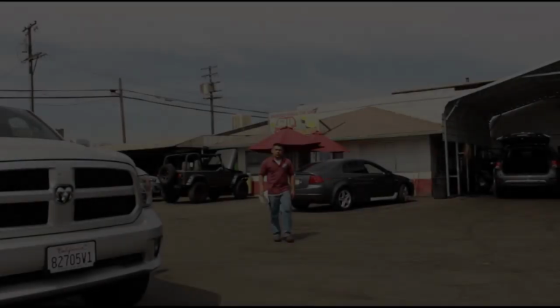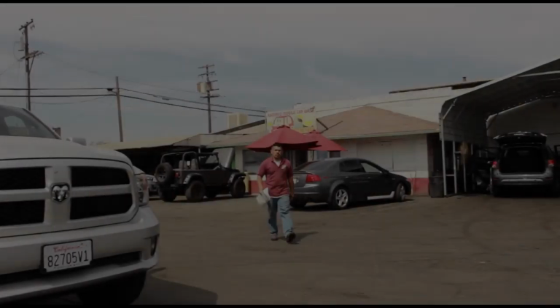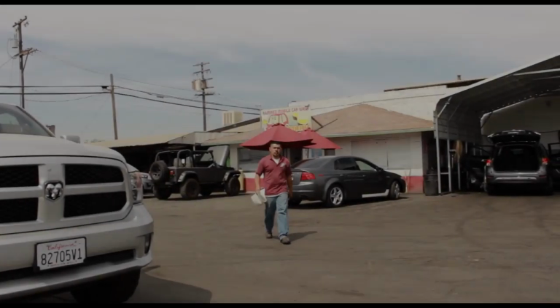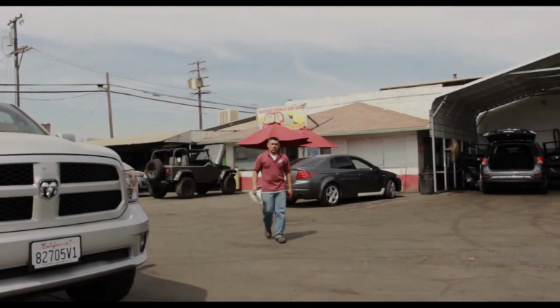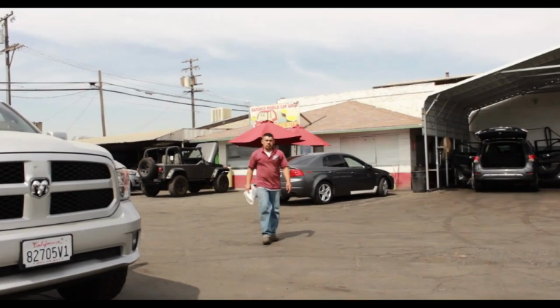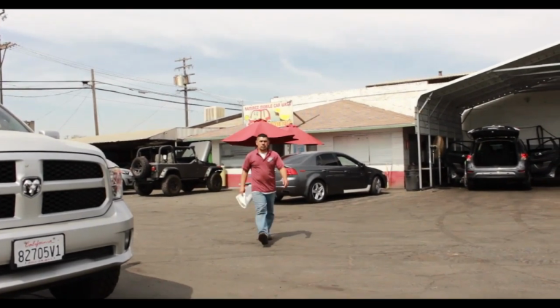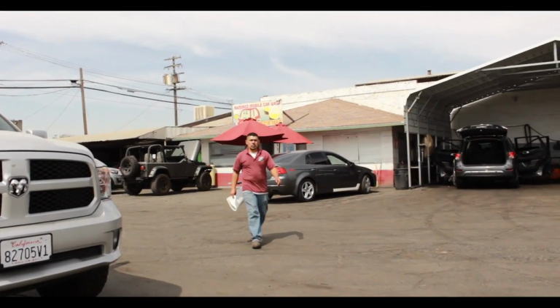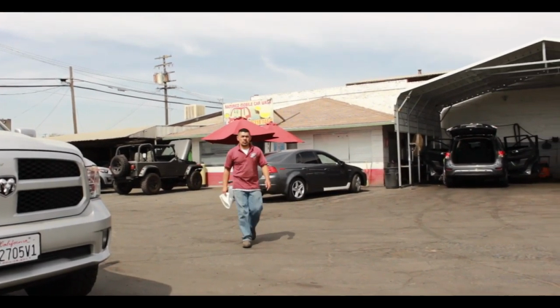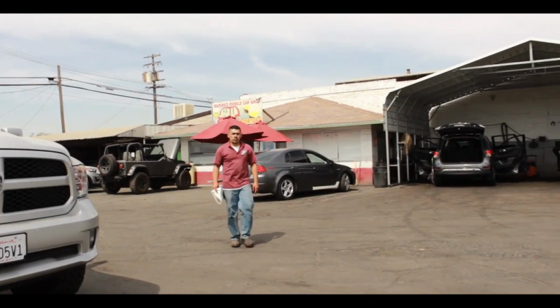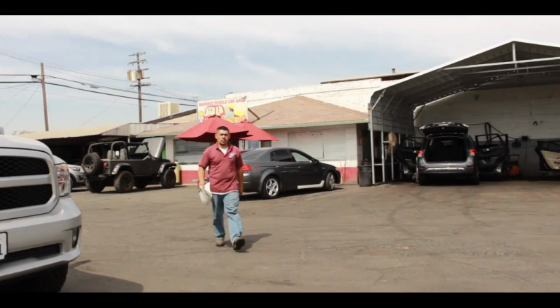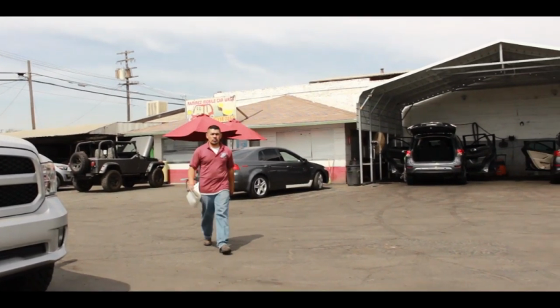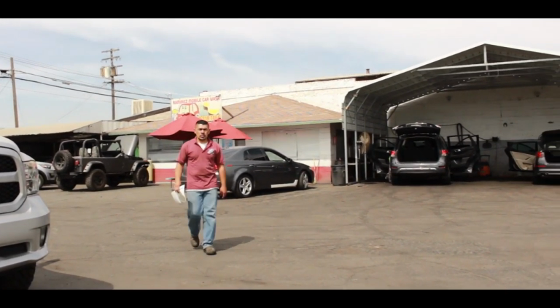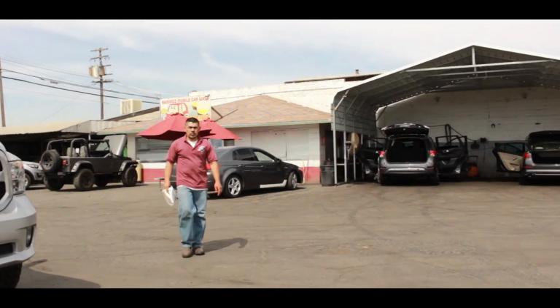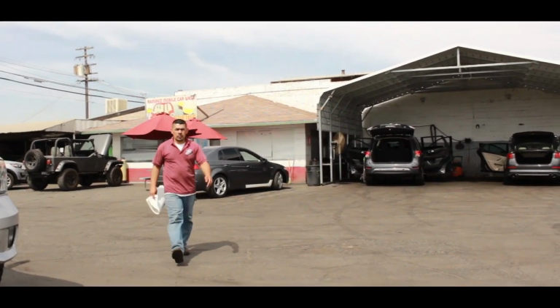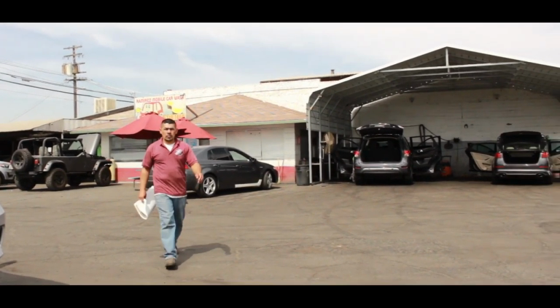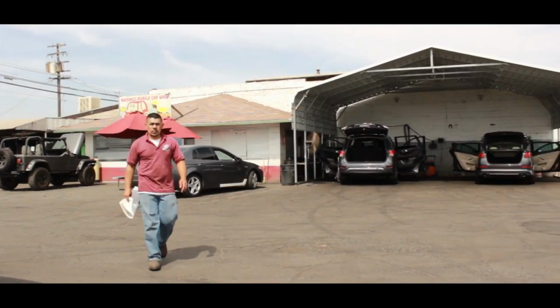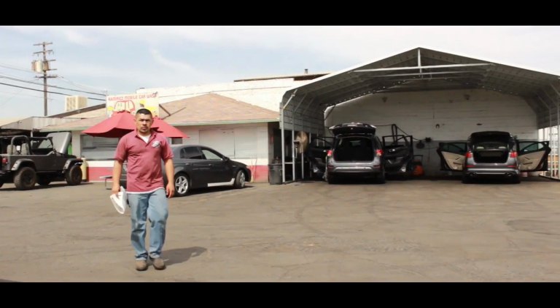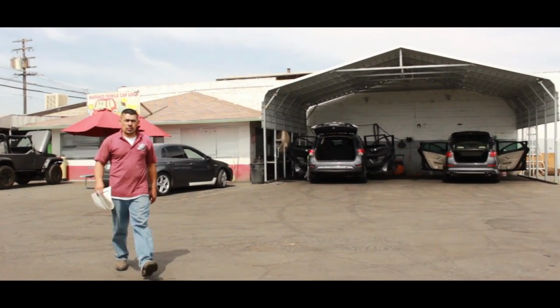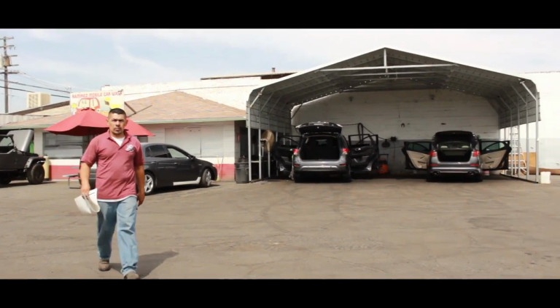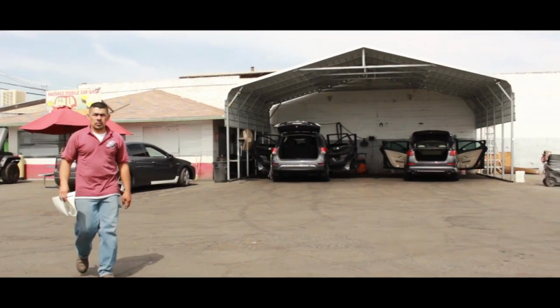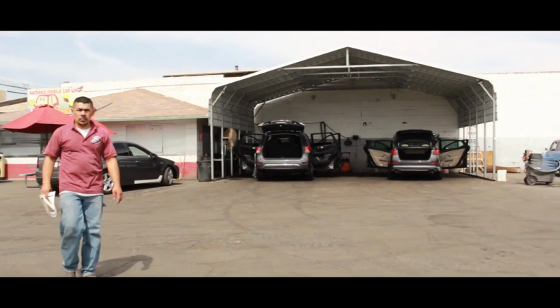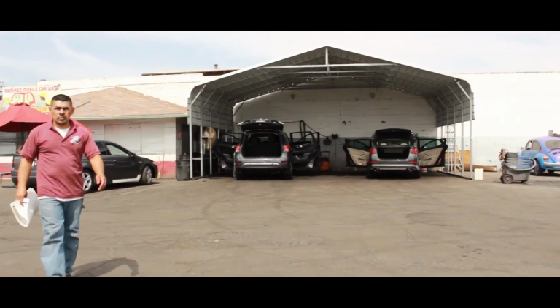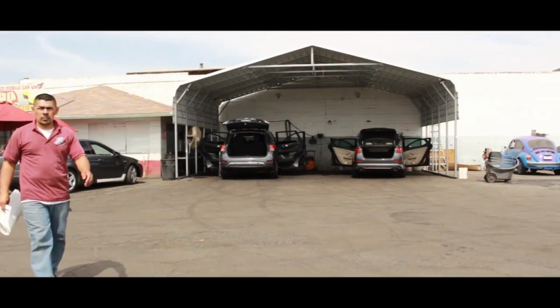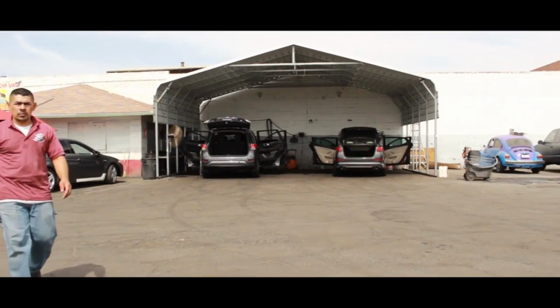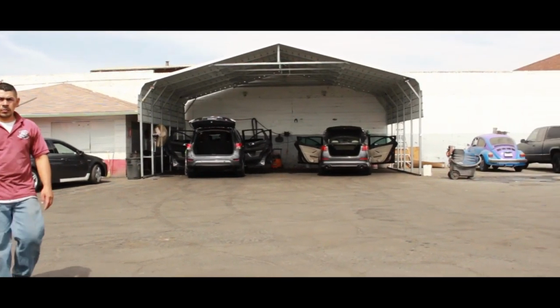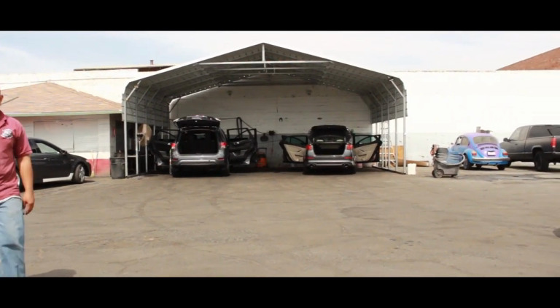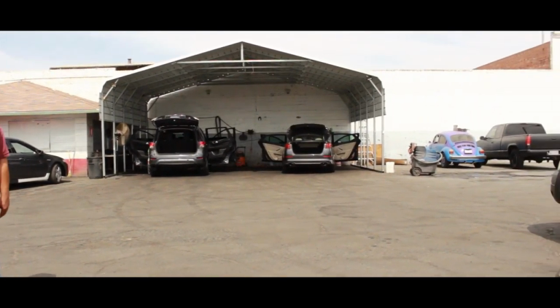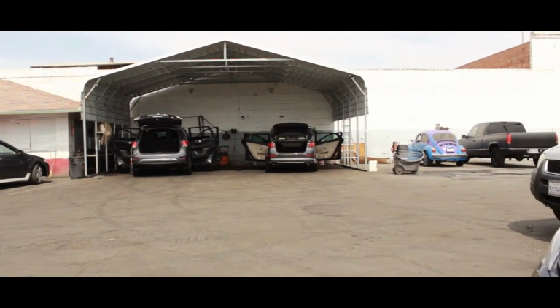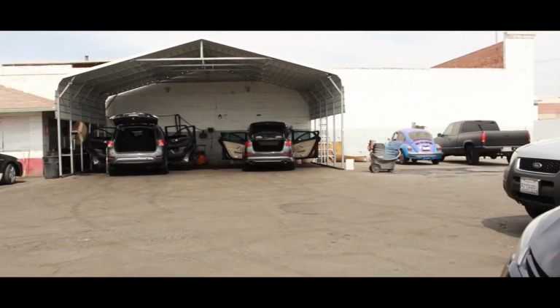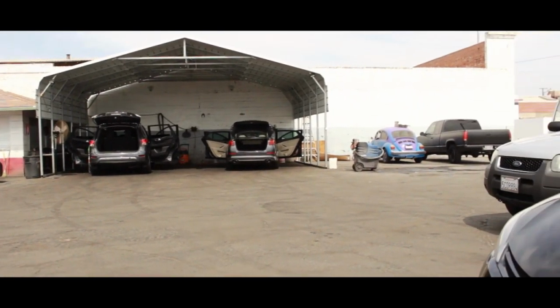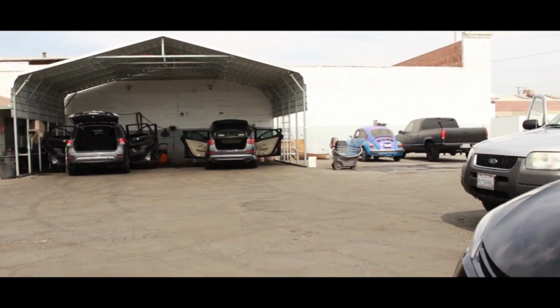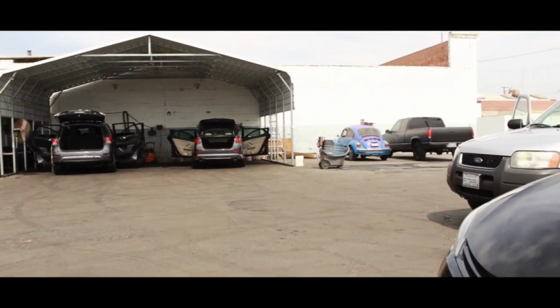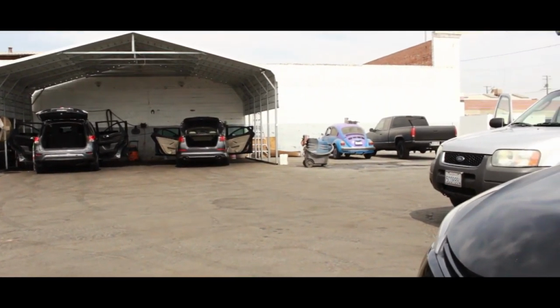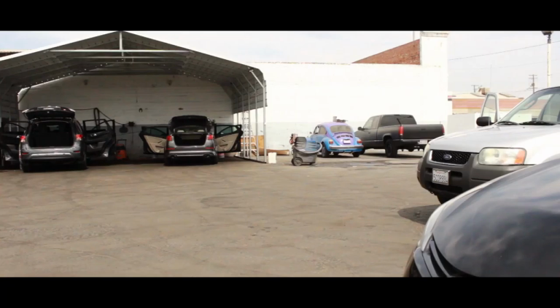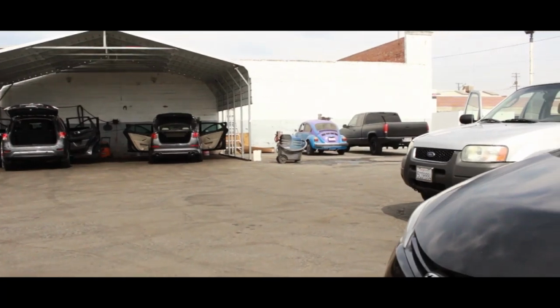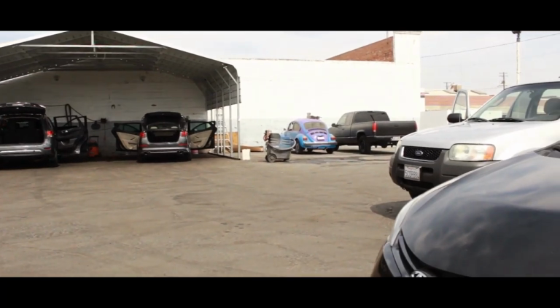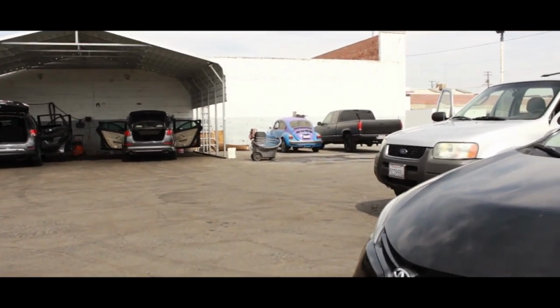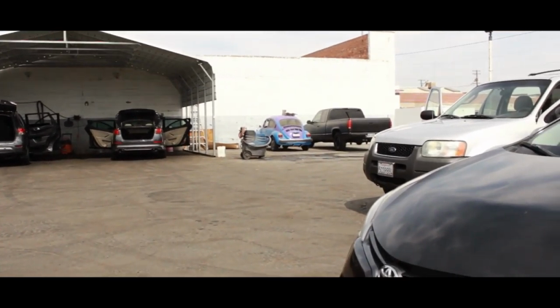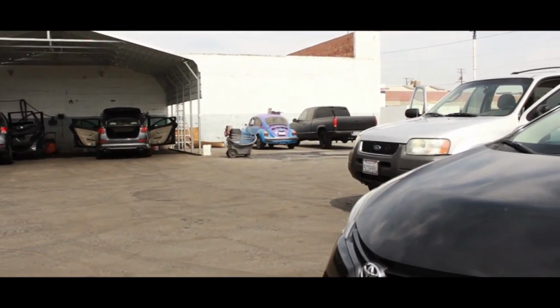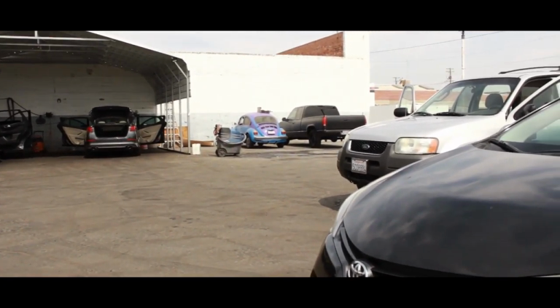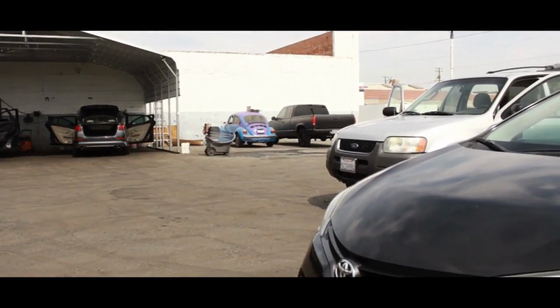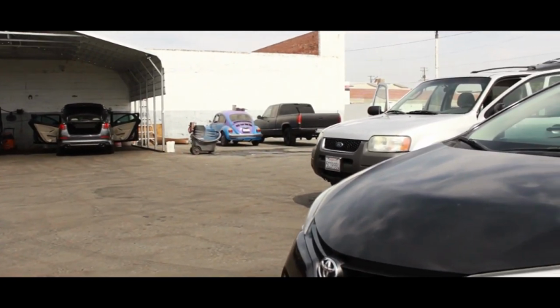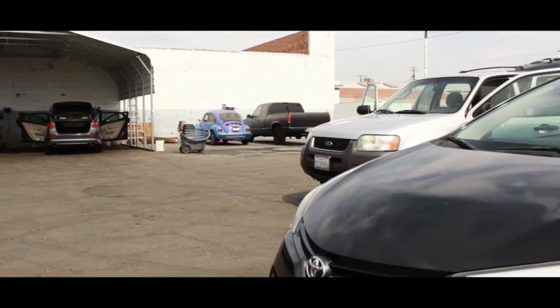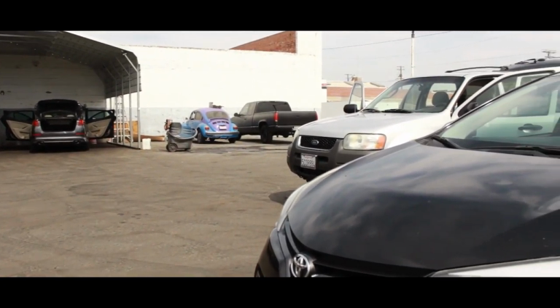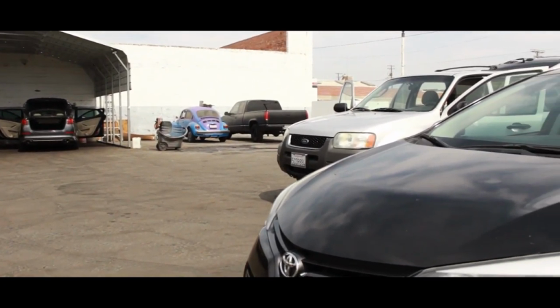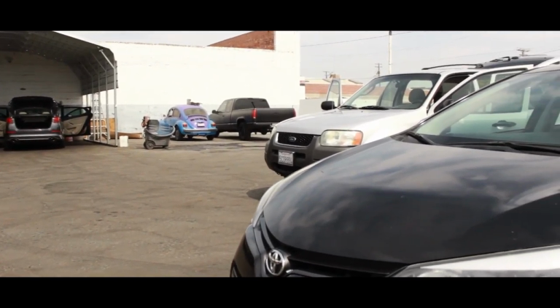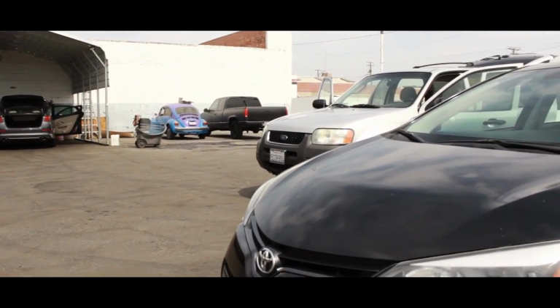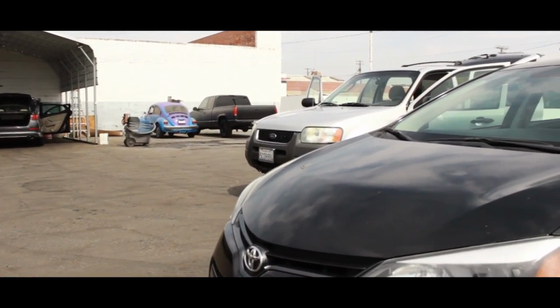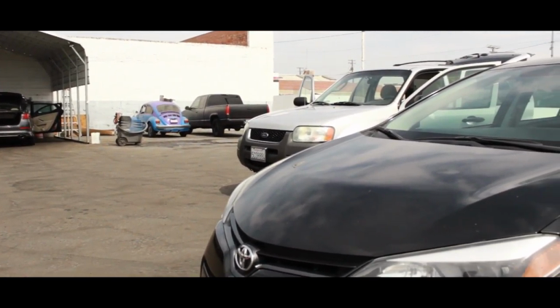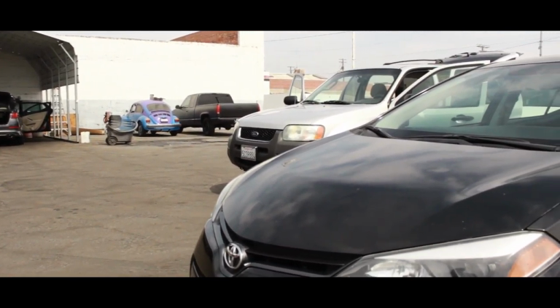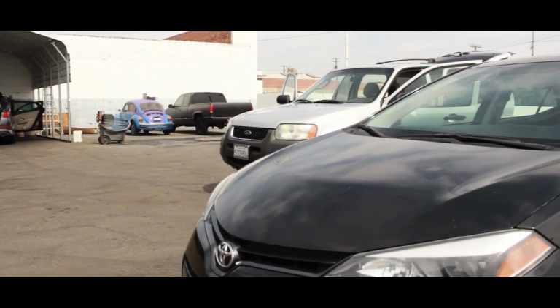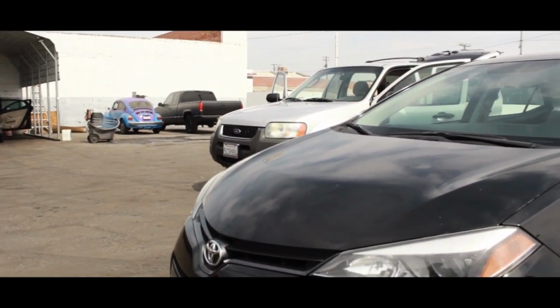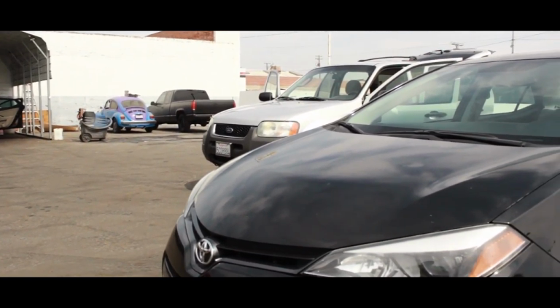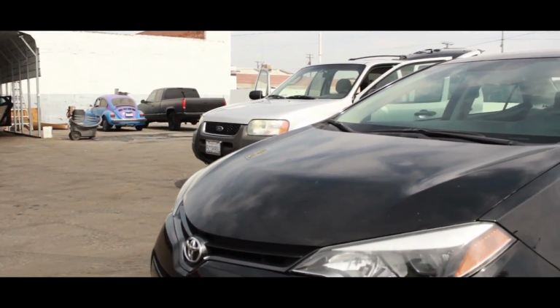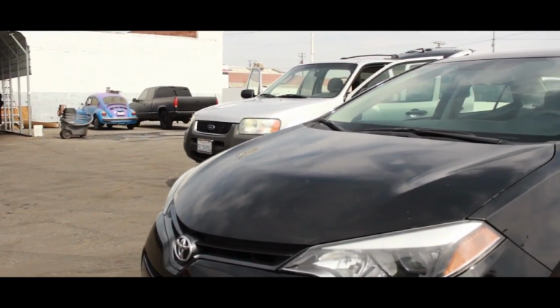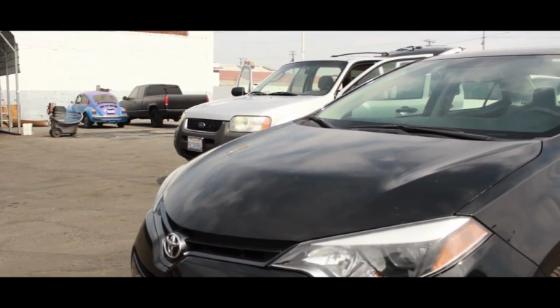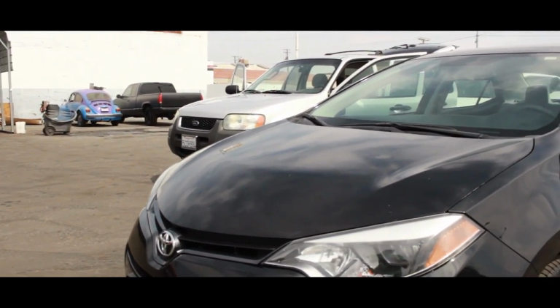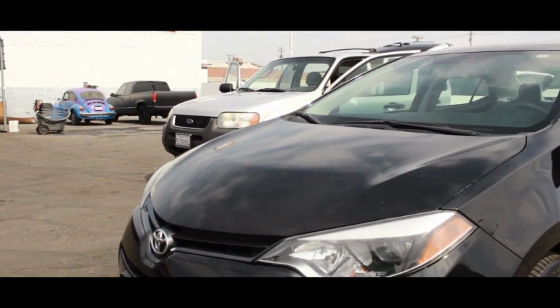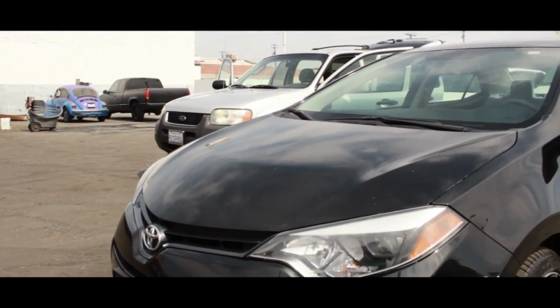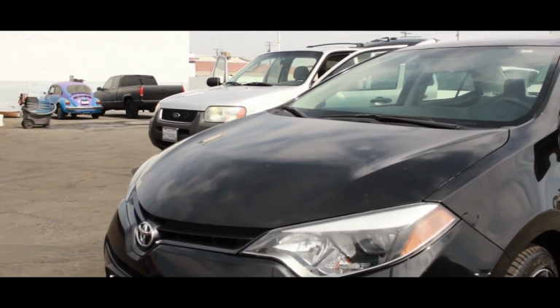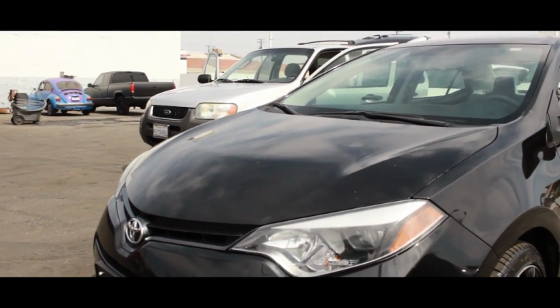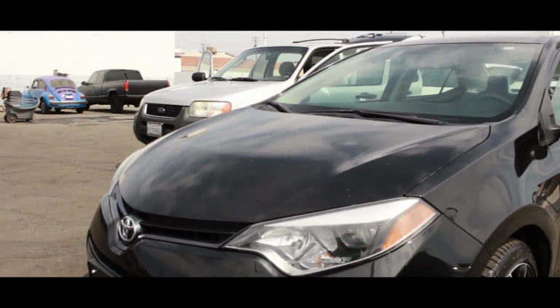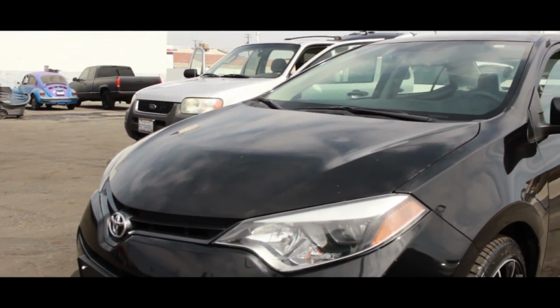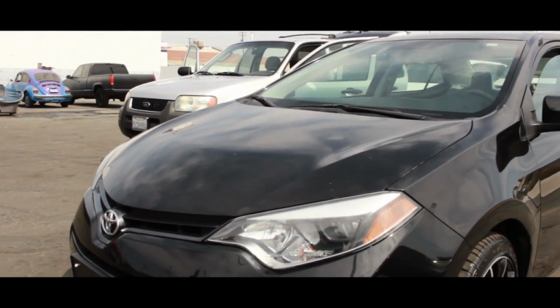Hey YouTube, here we are at Ramirez's Car Wash with another test drive video of this beautiful 2015 Toyota Corolla.